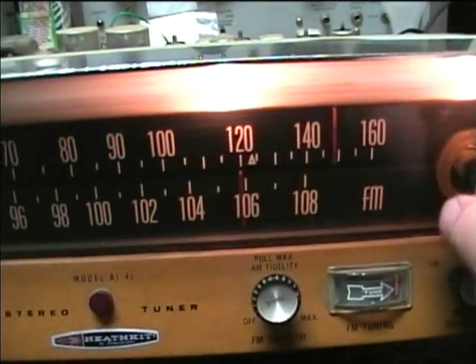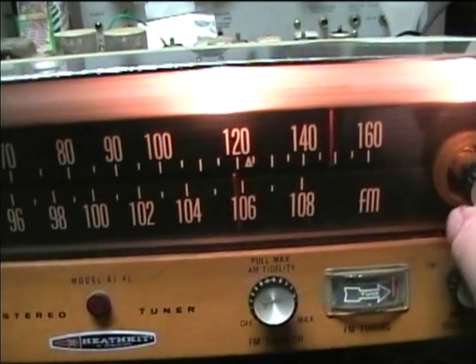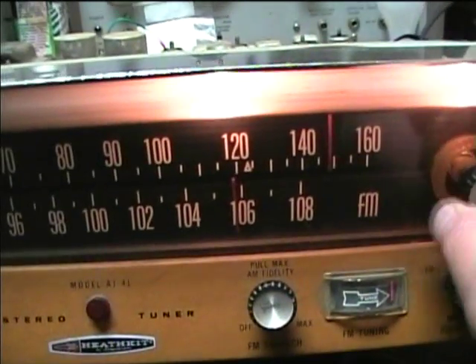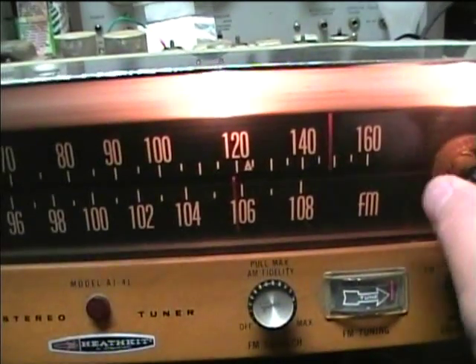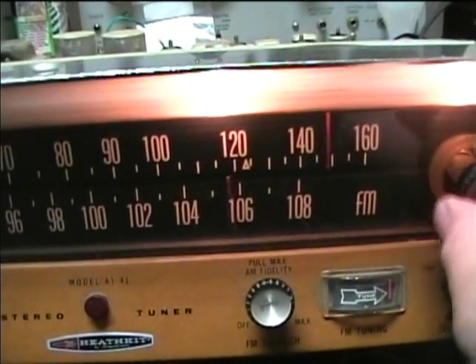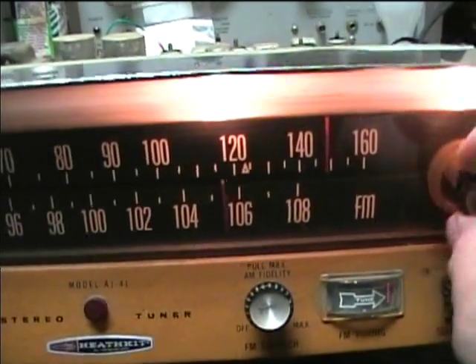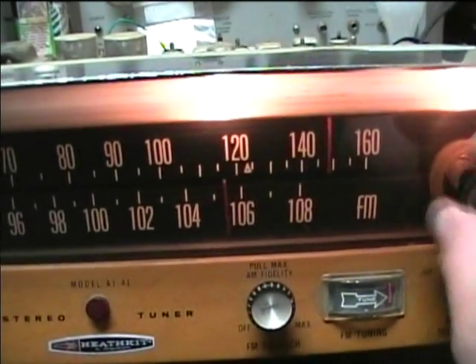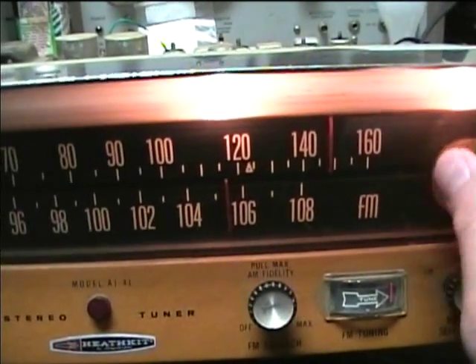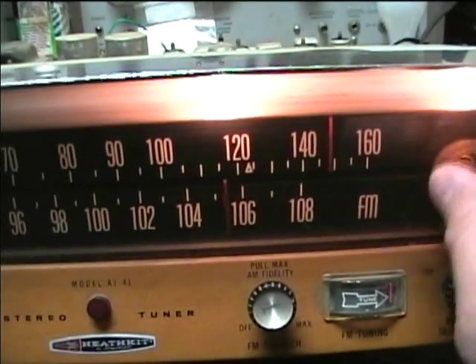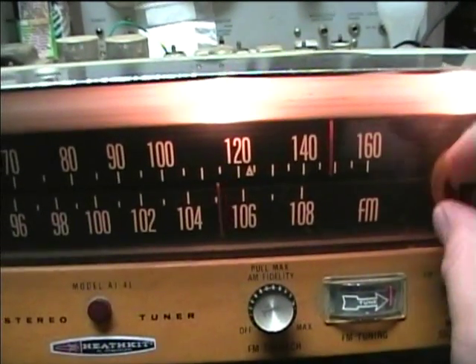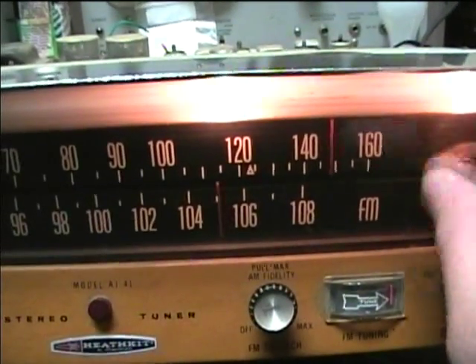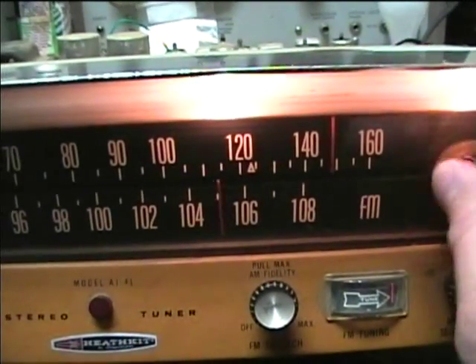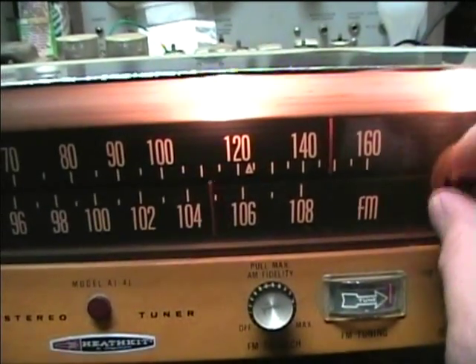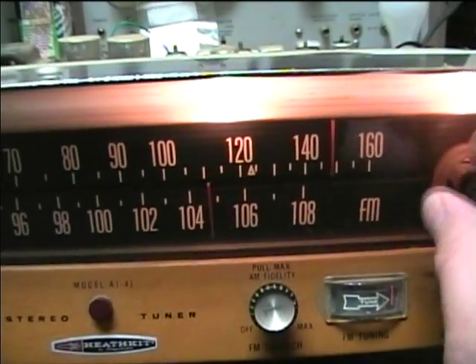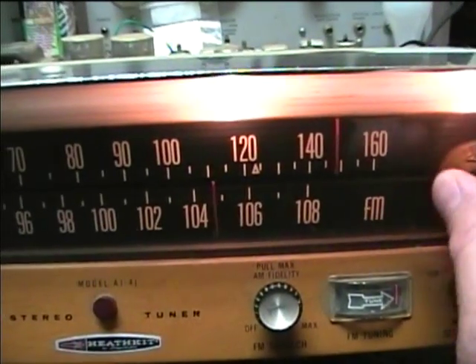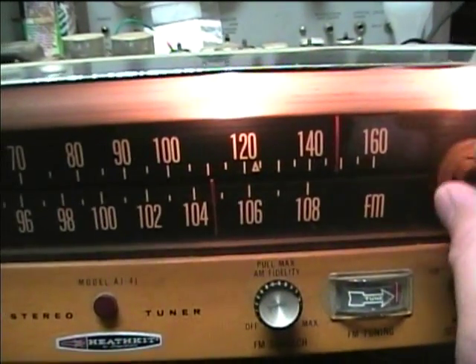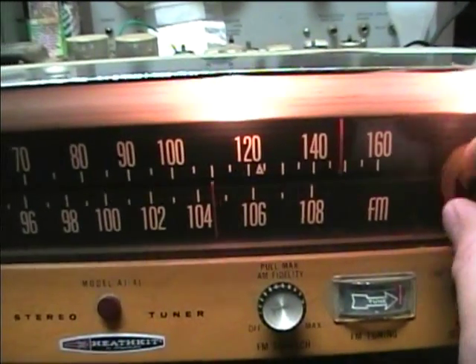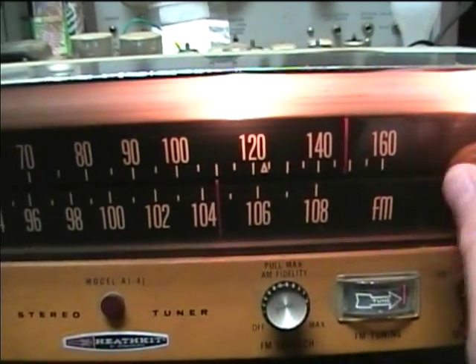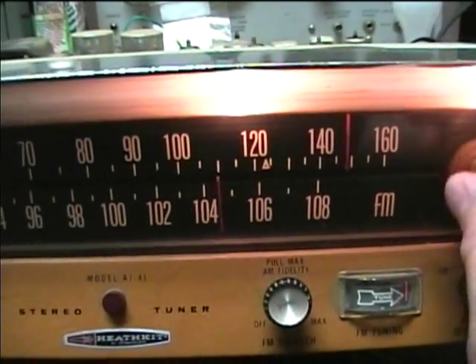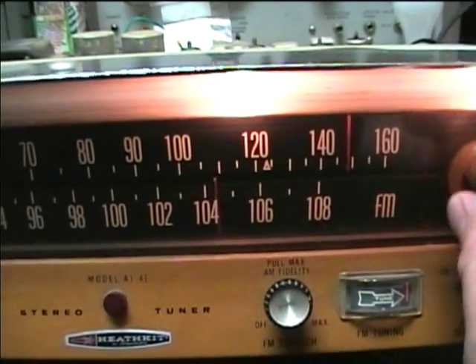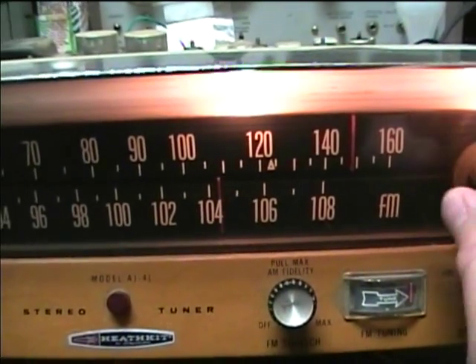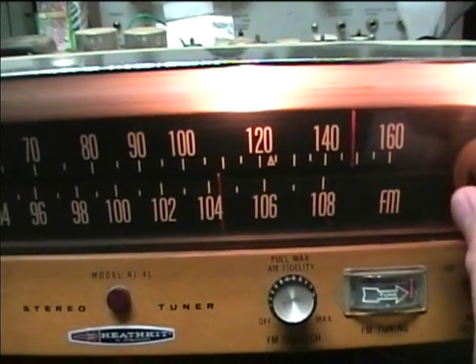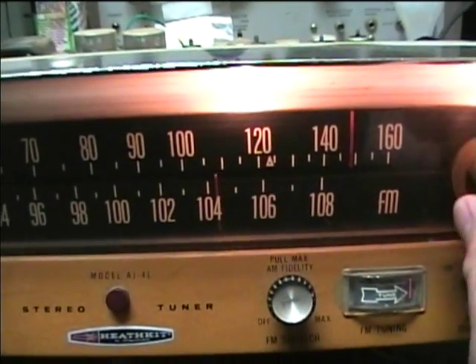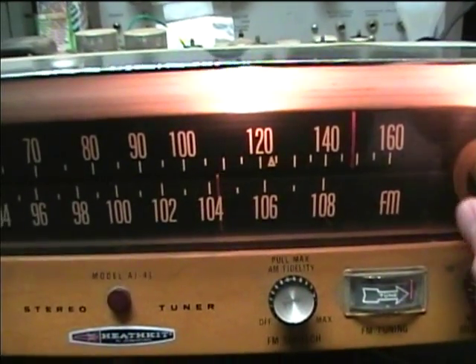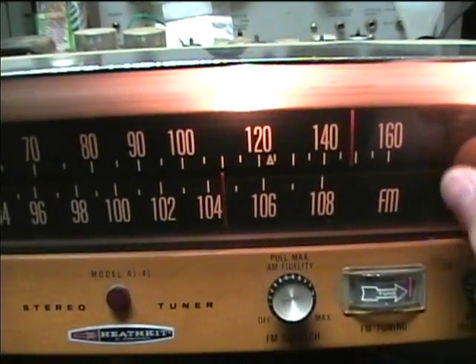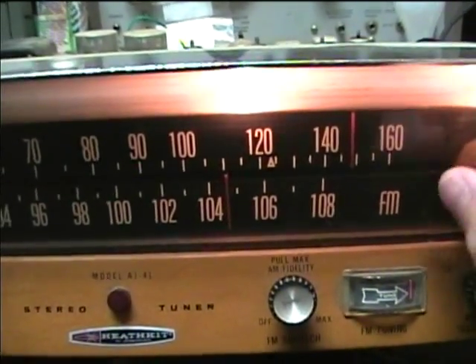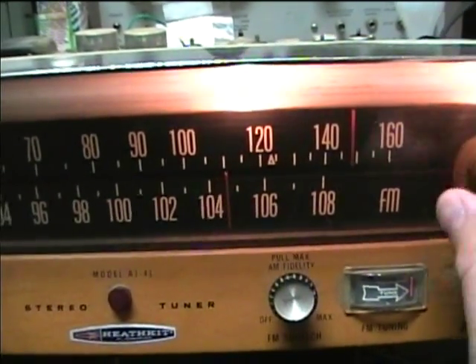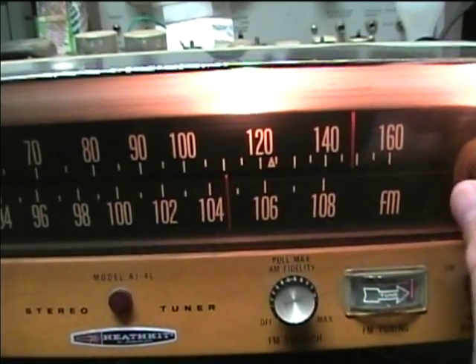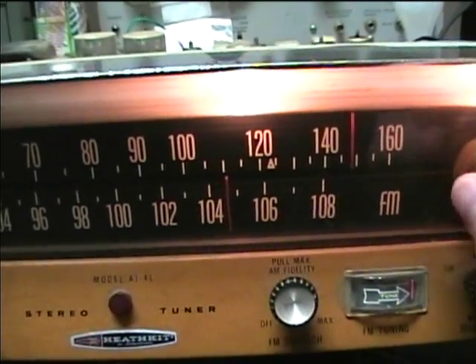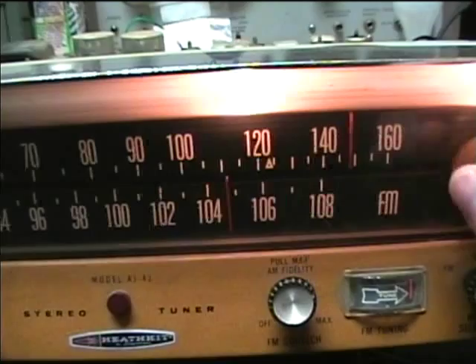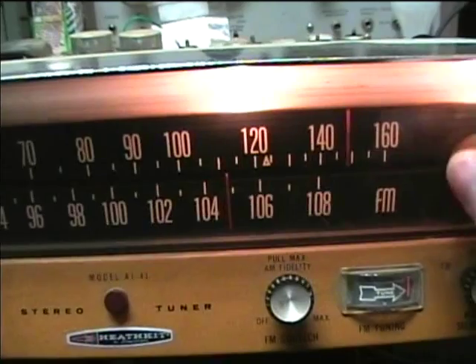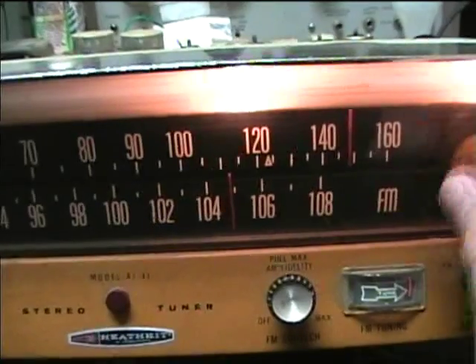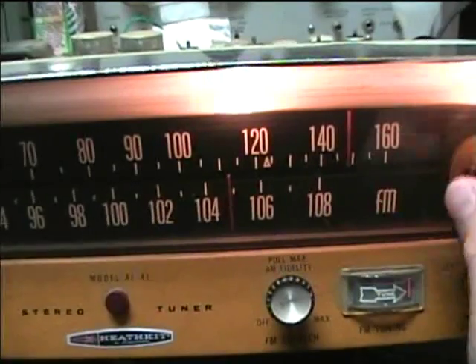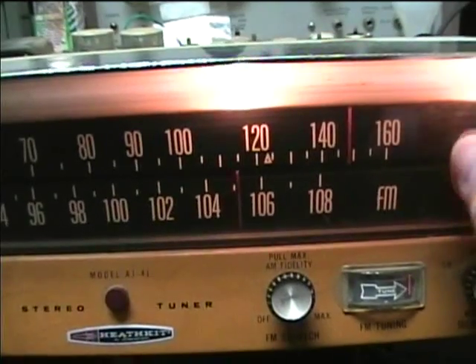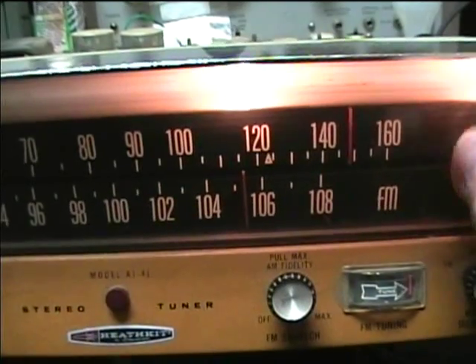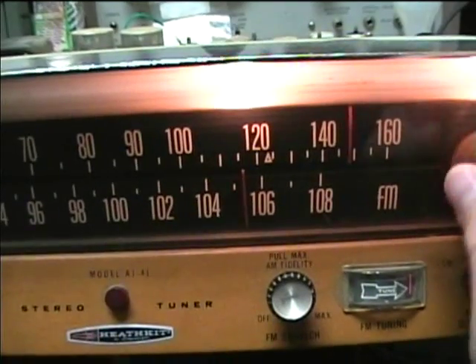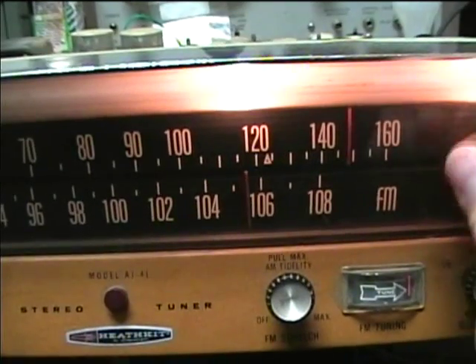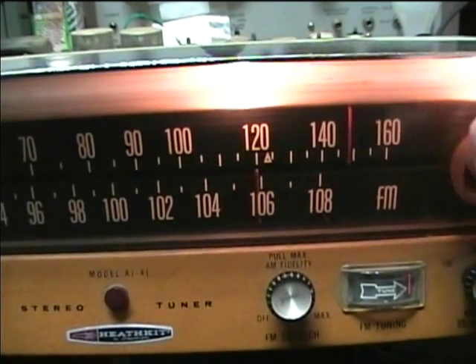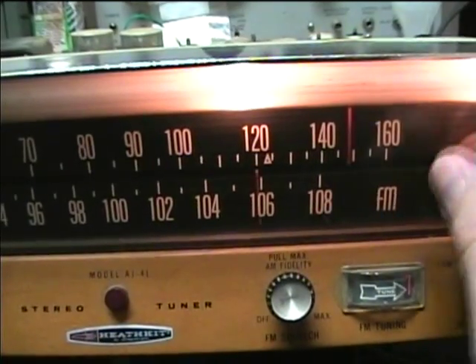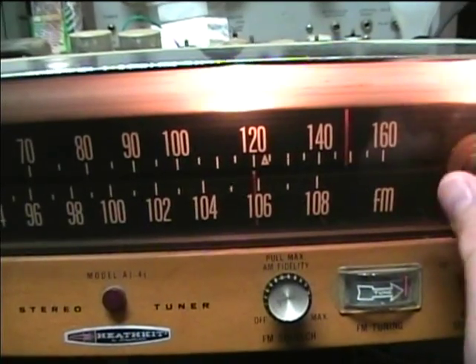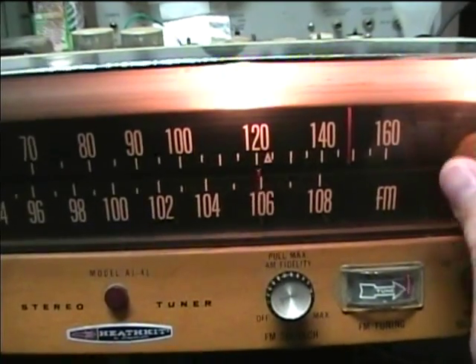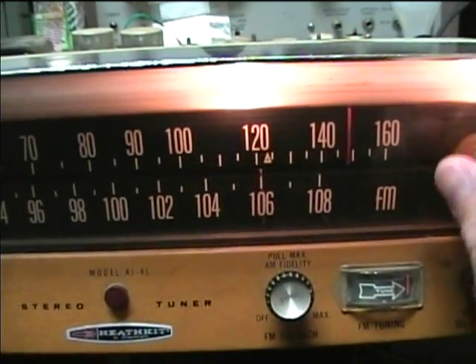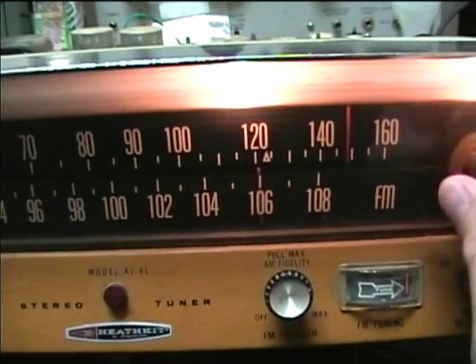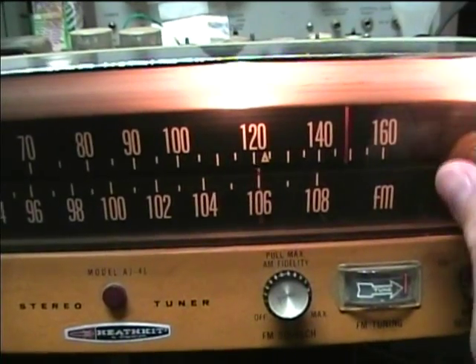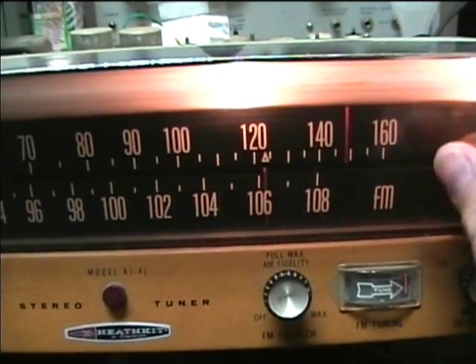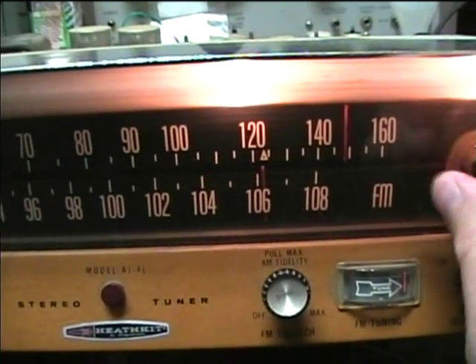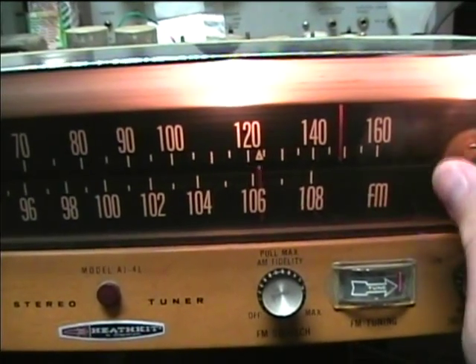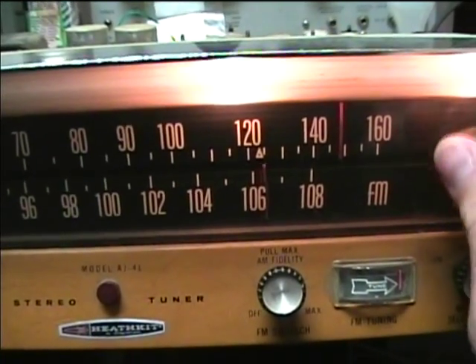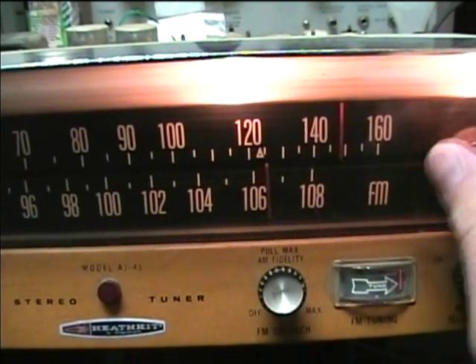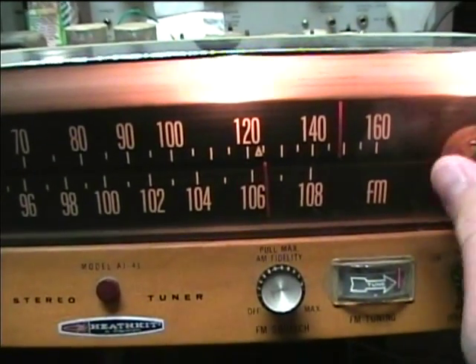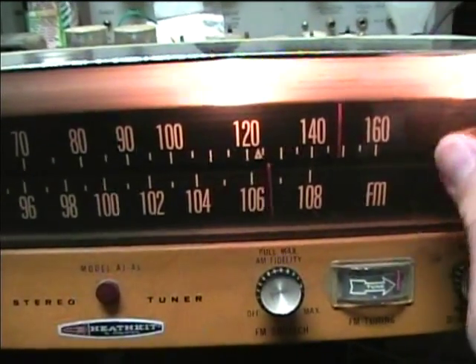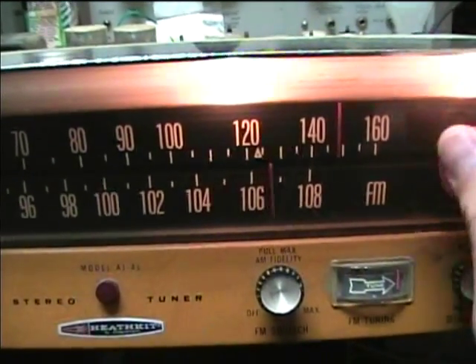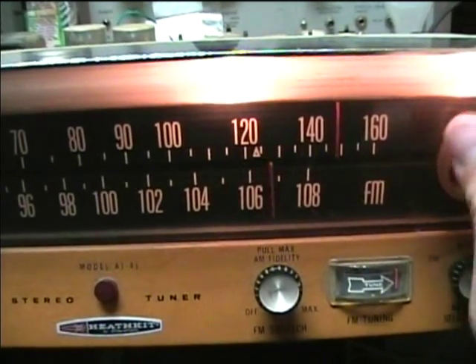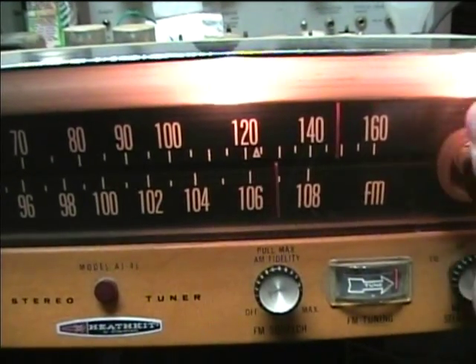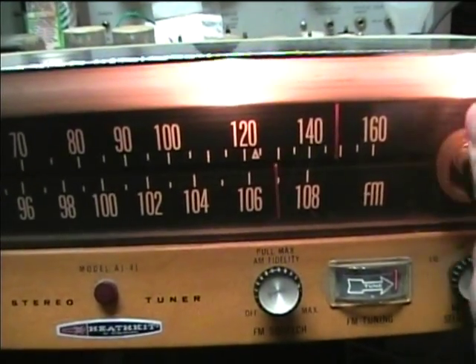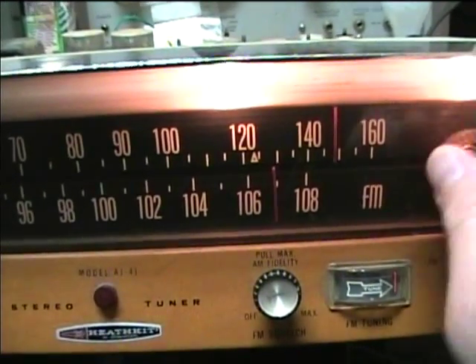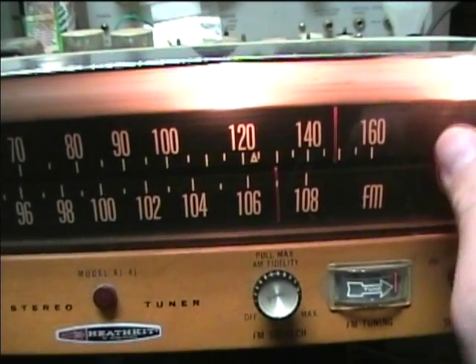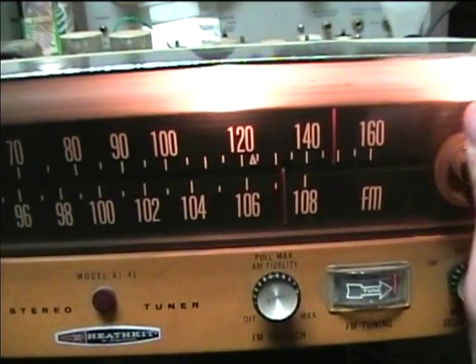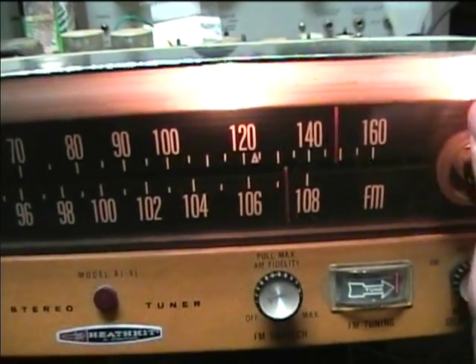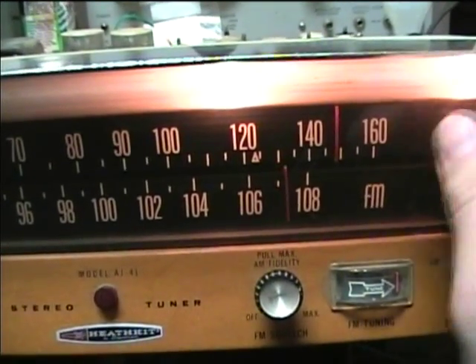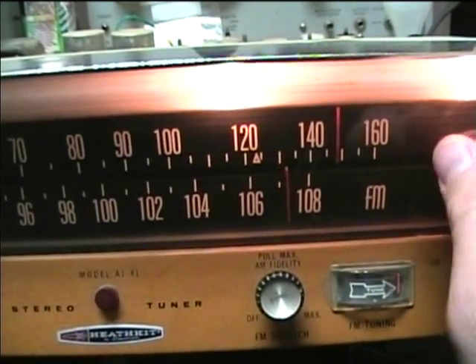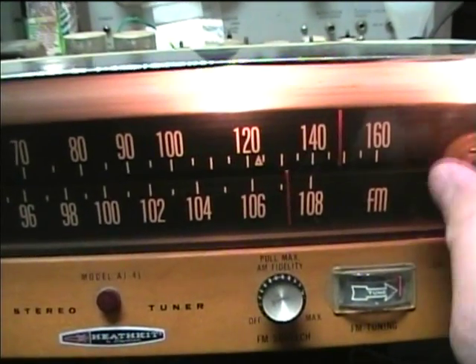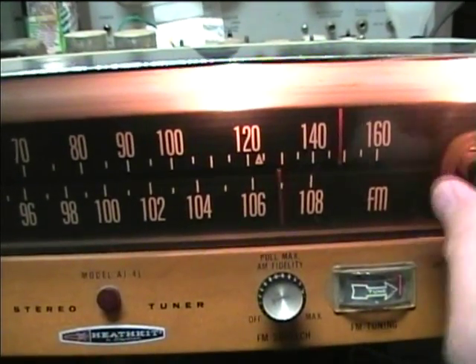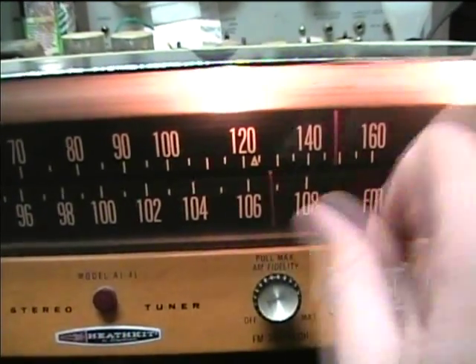It's got an FM squelch control that just cuts off stations below a certain signal strength.